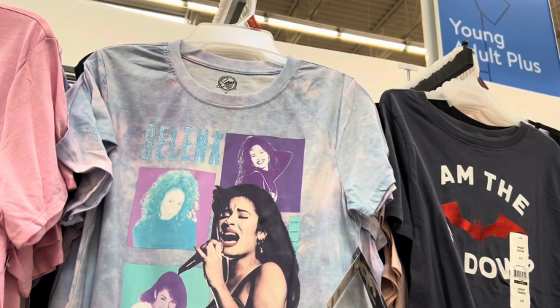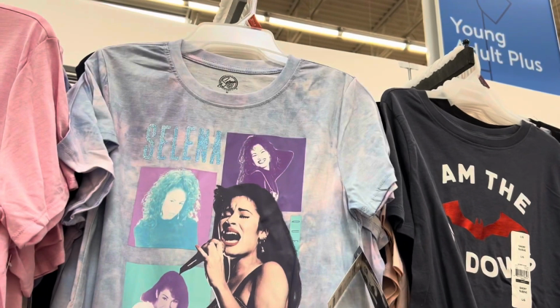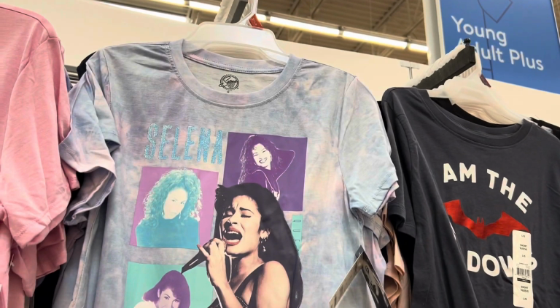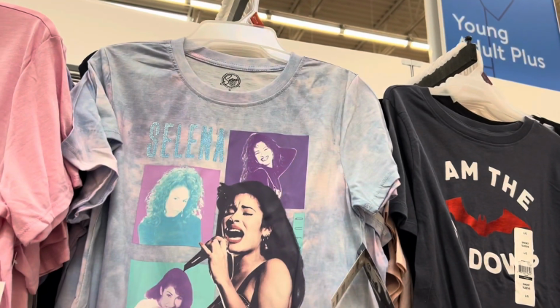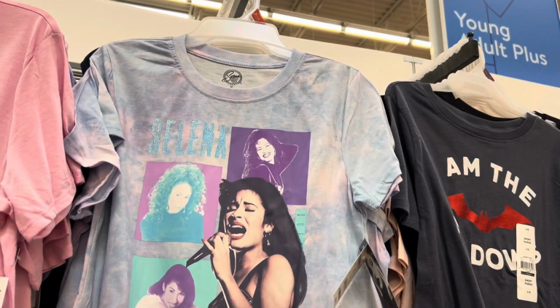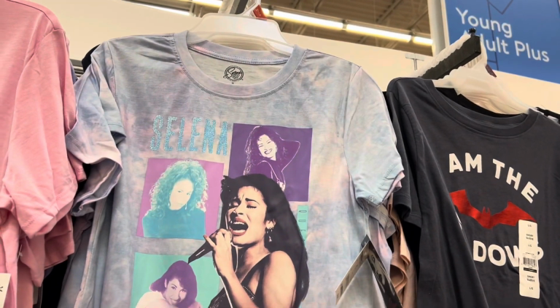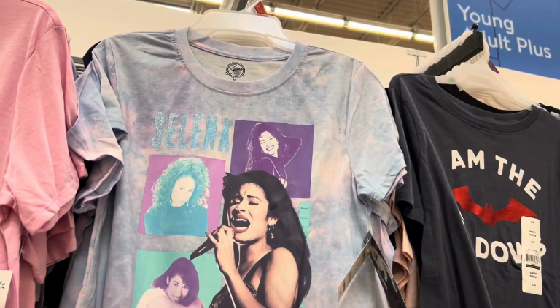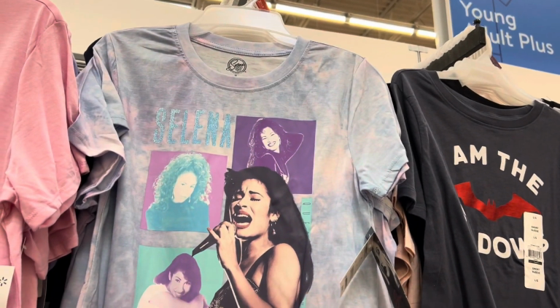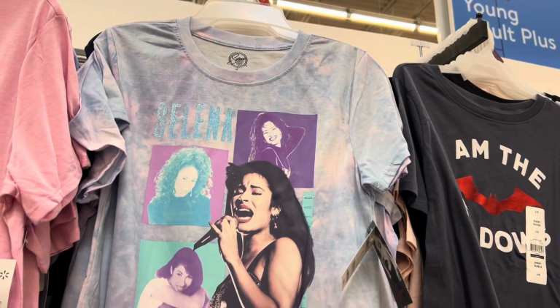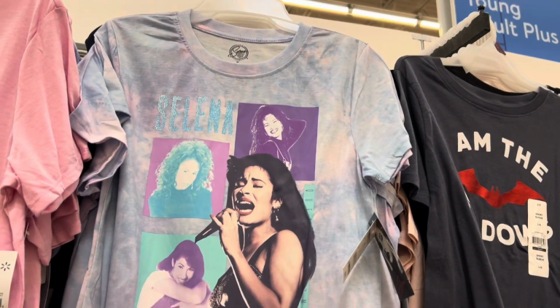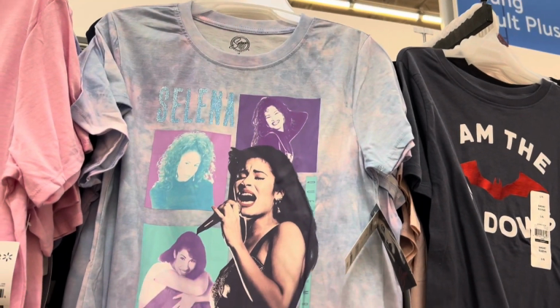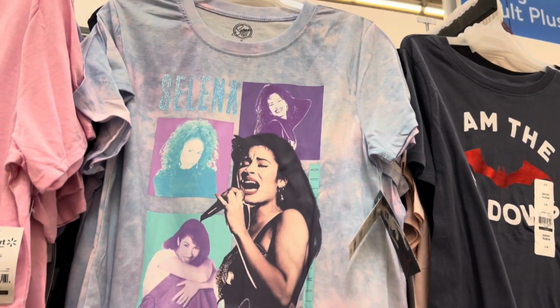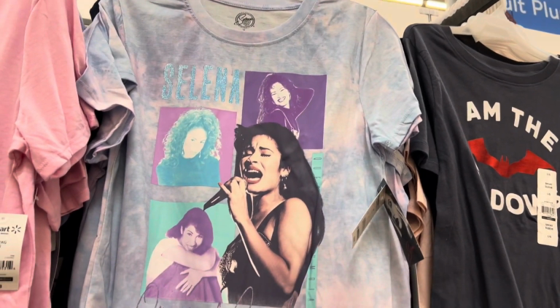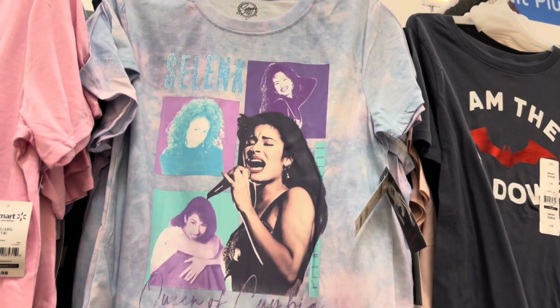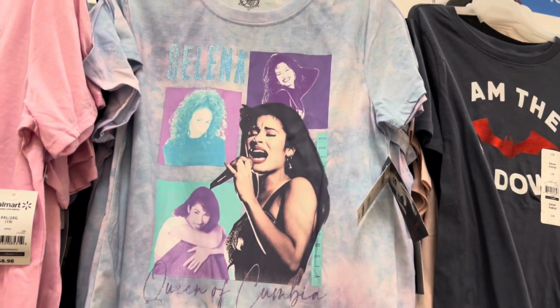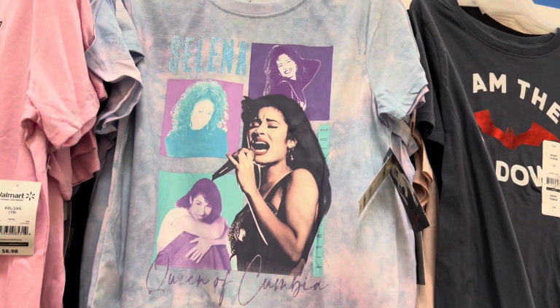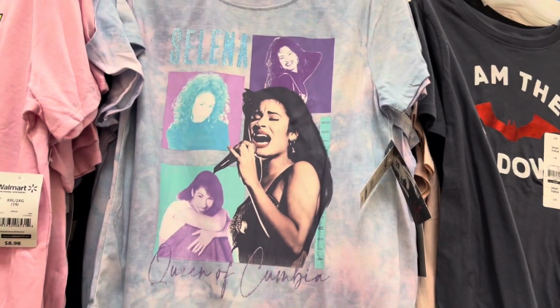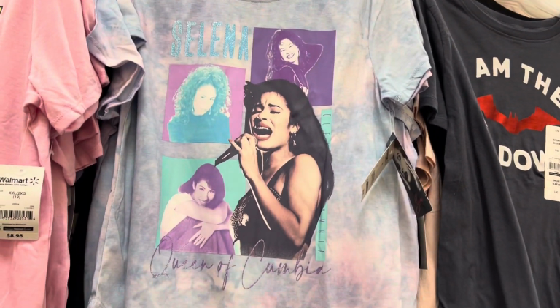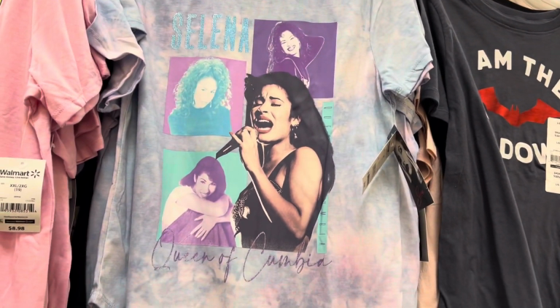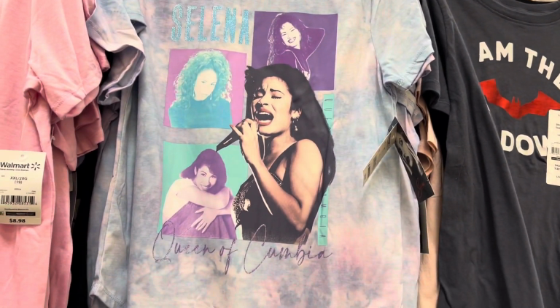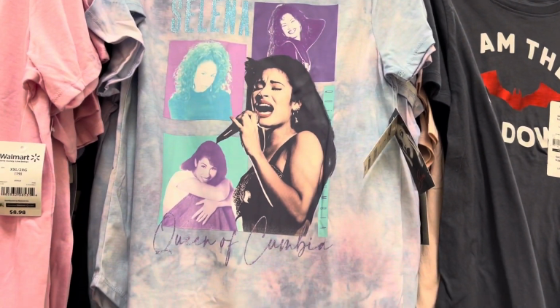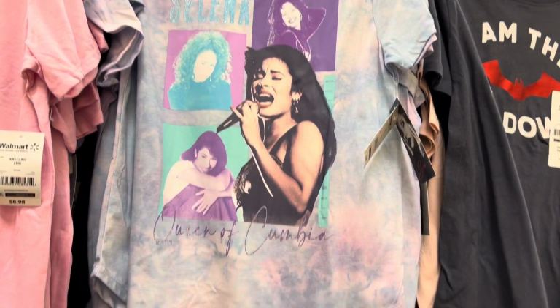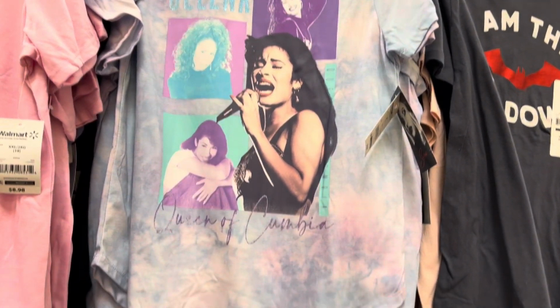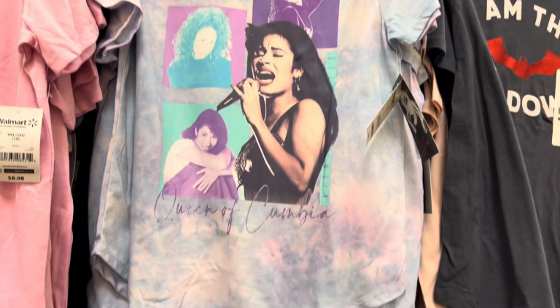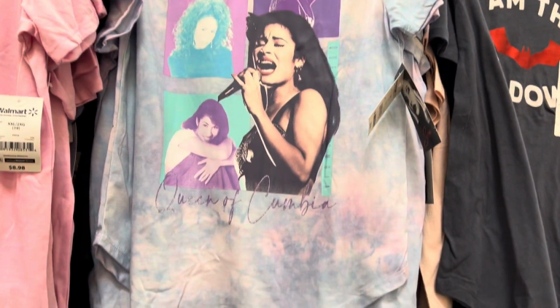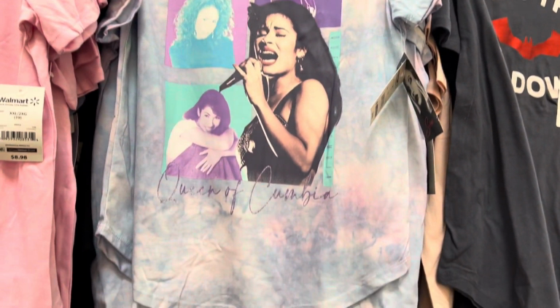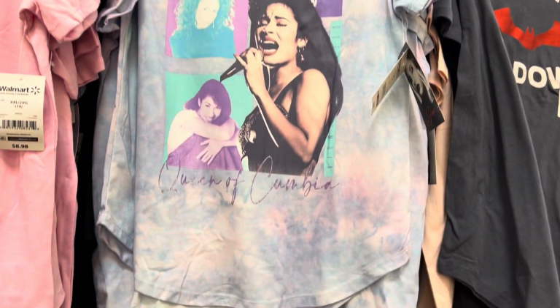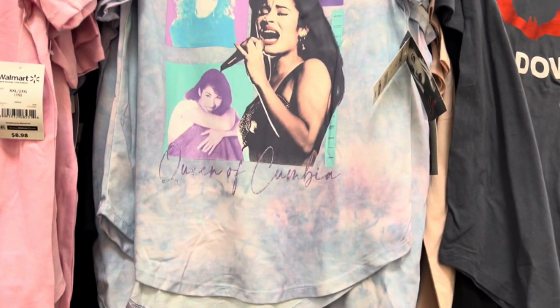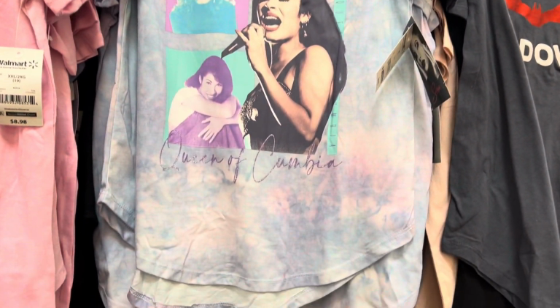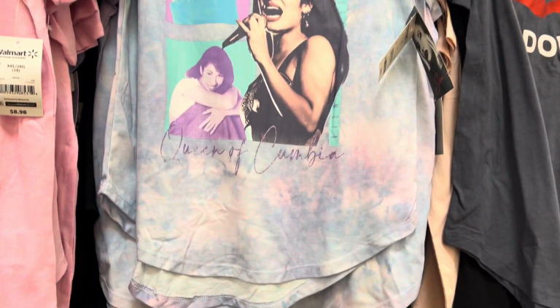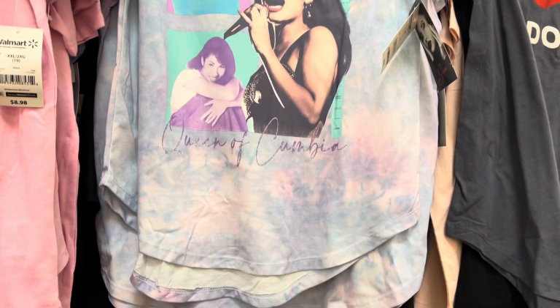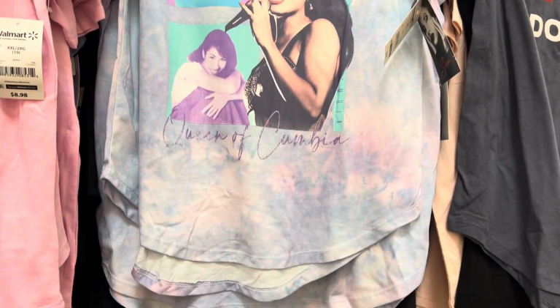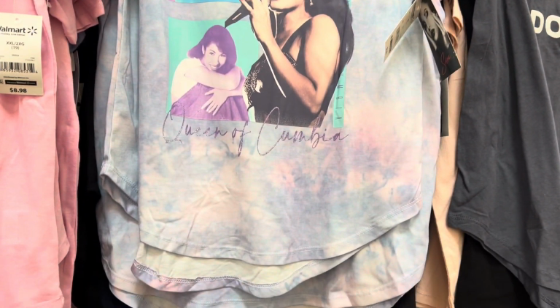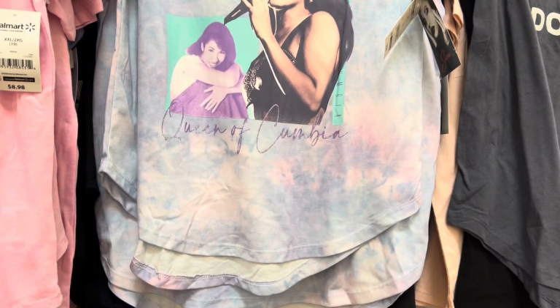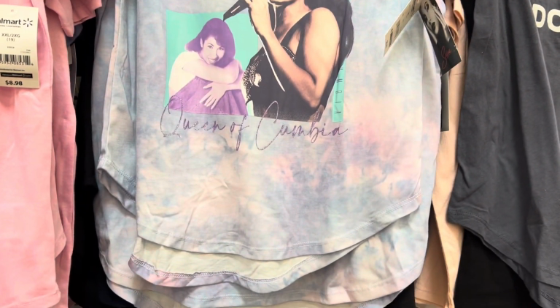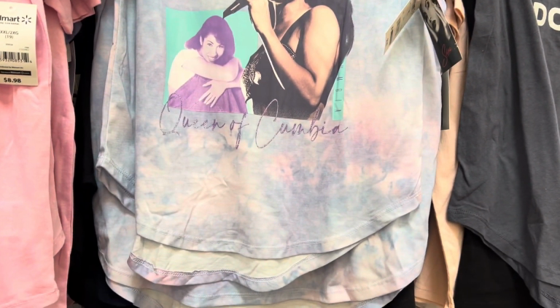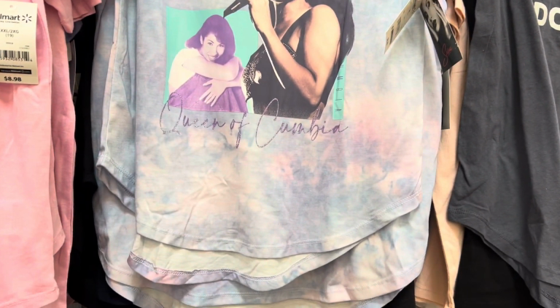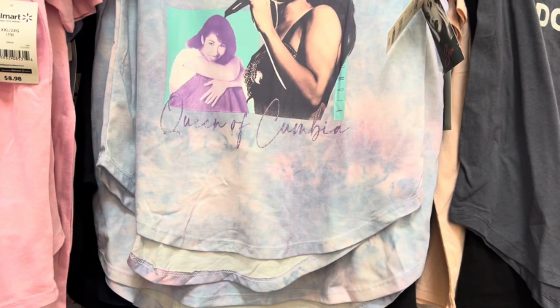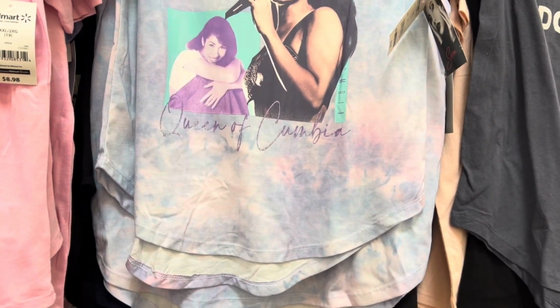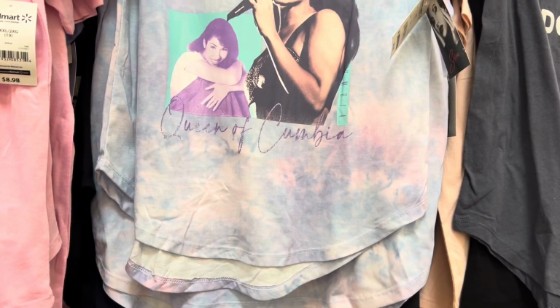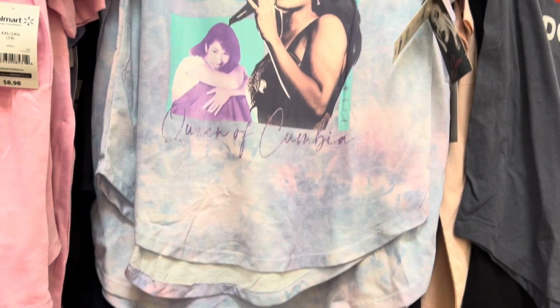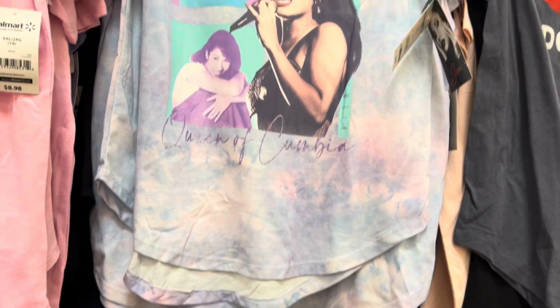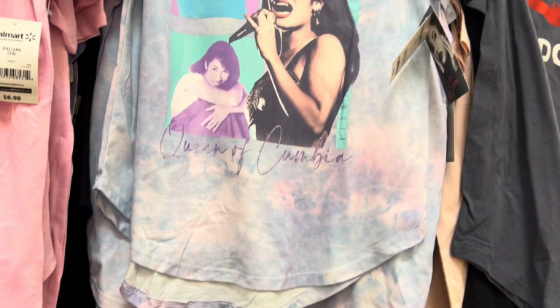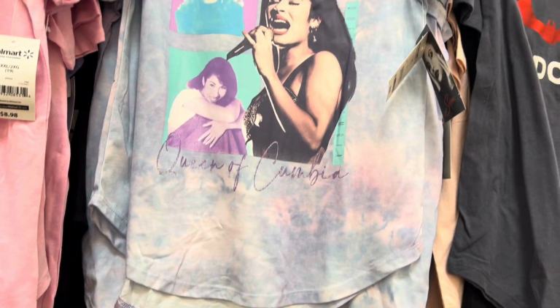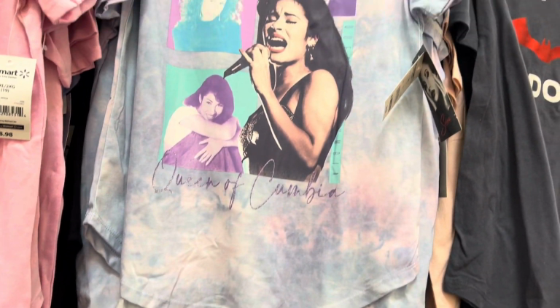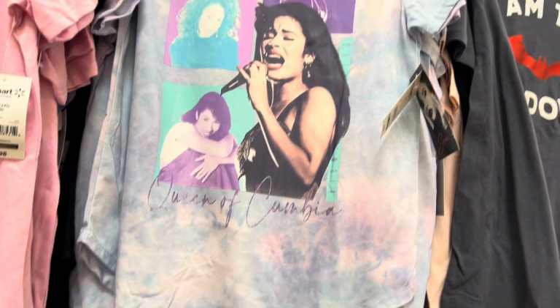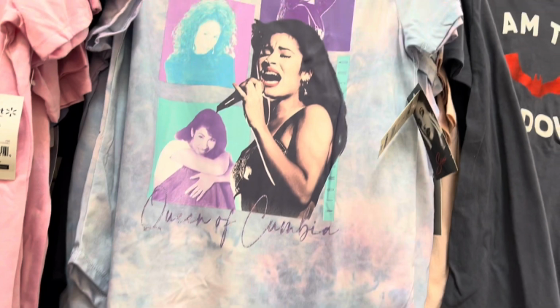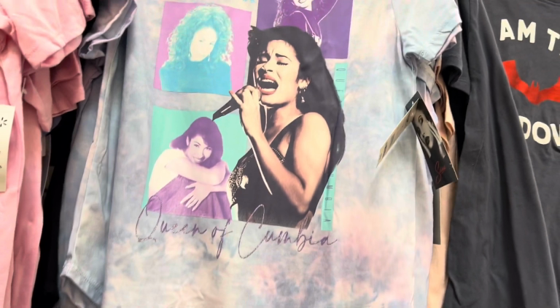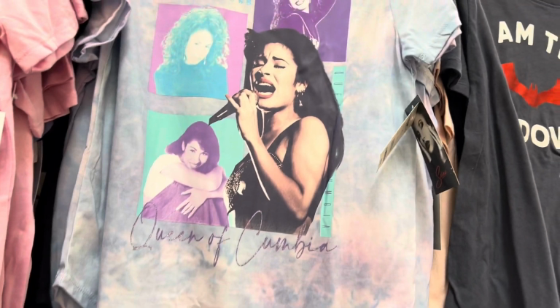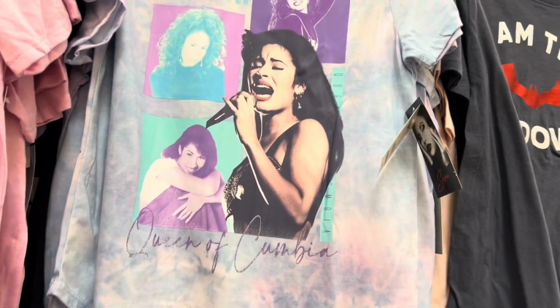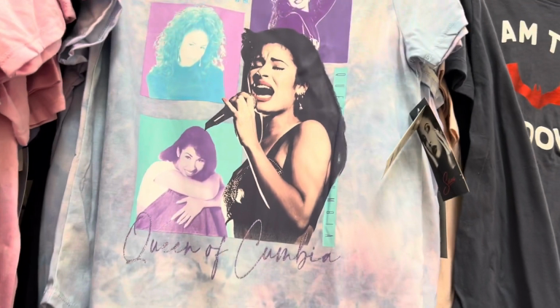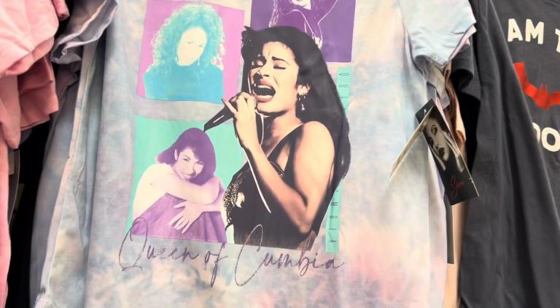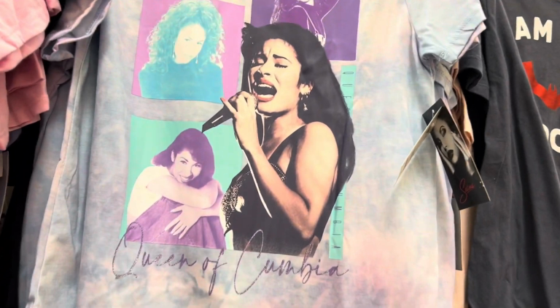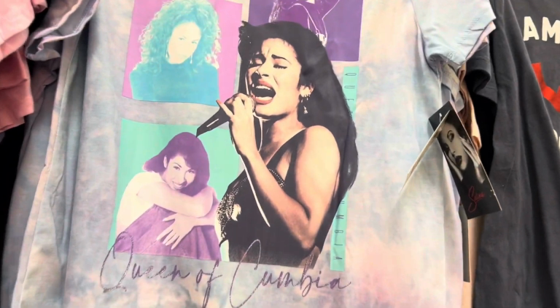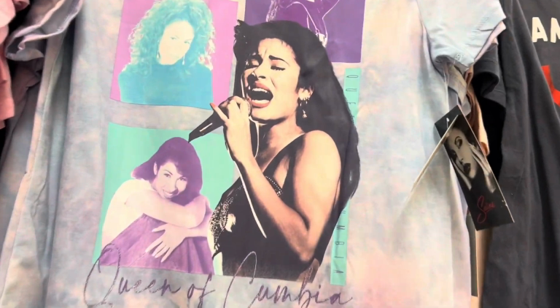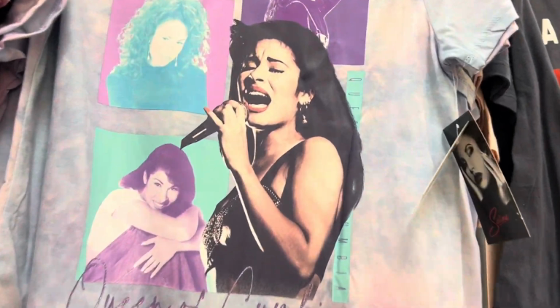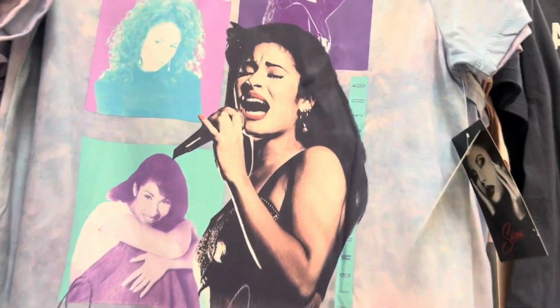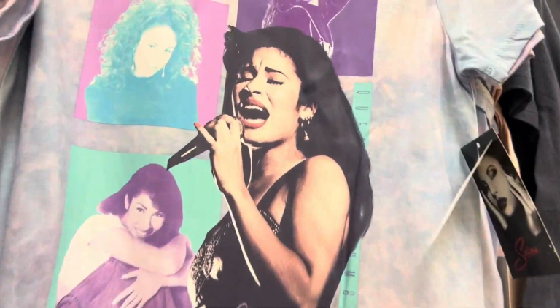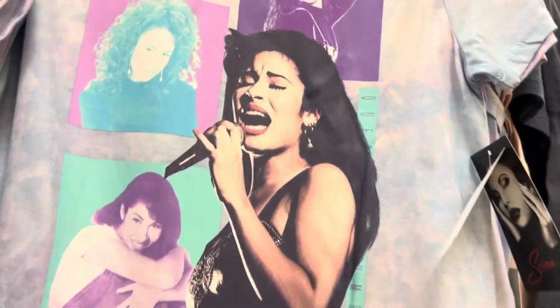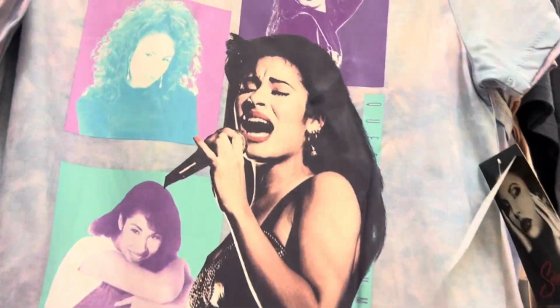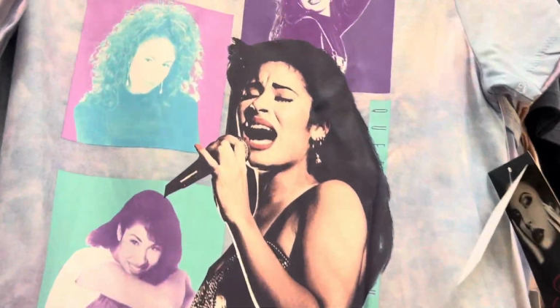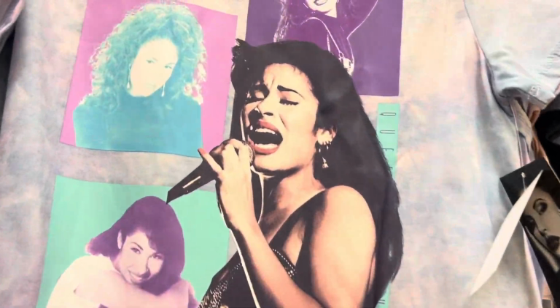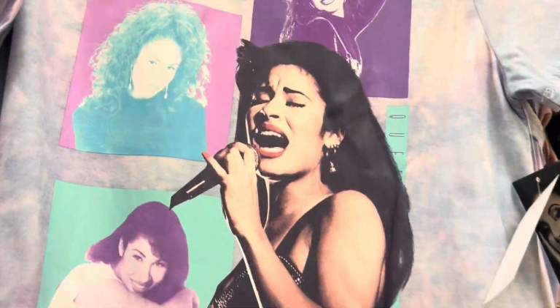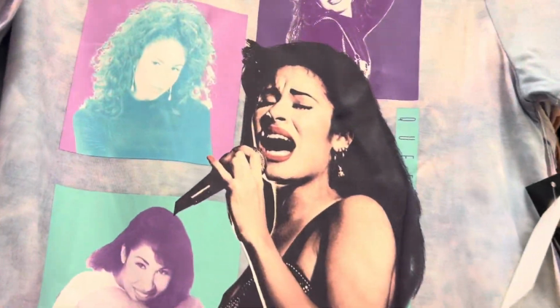Hi guys, welcome back to a new video. Today we are Walmart clearance shopping. My name is Leticia and let's see what we can find today.